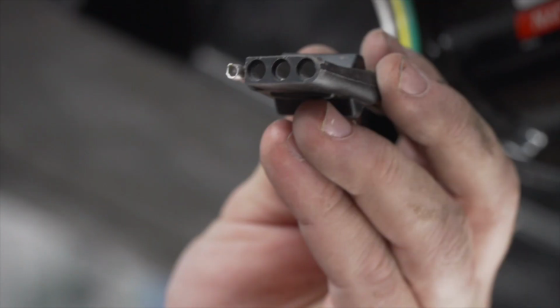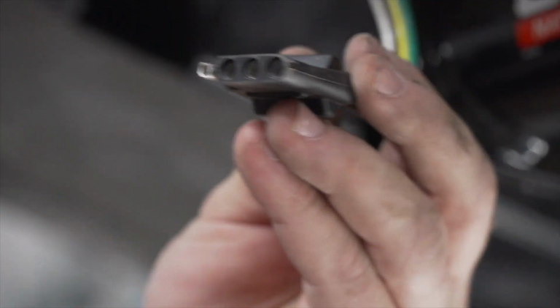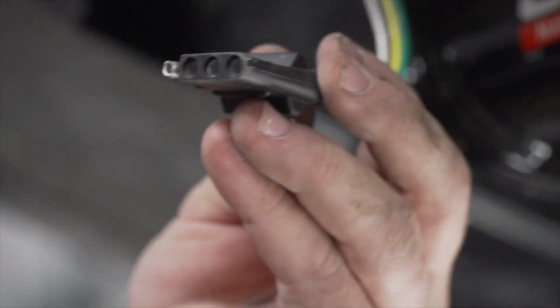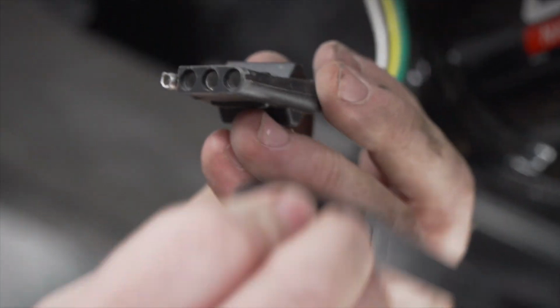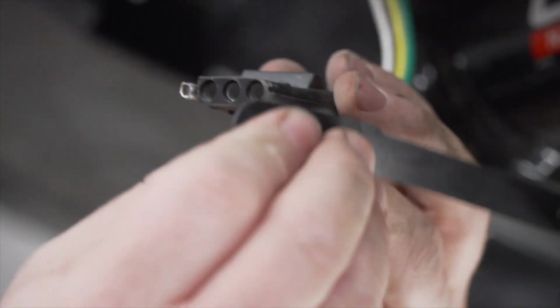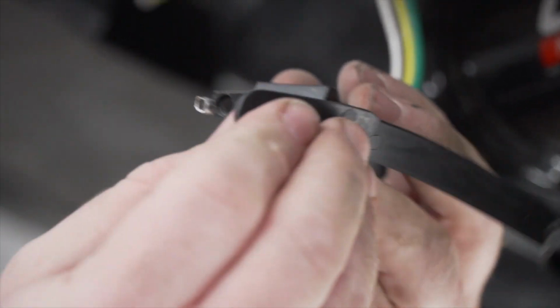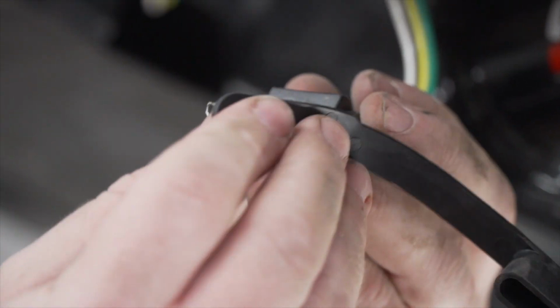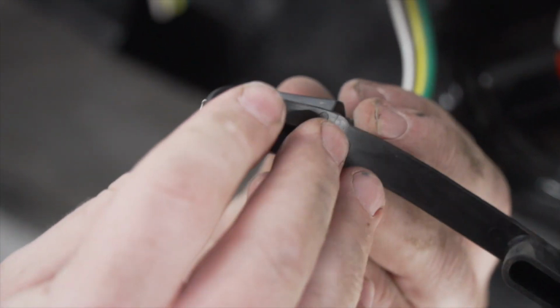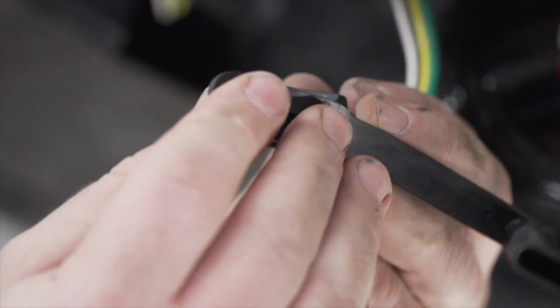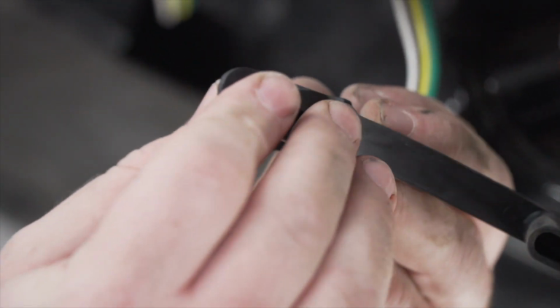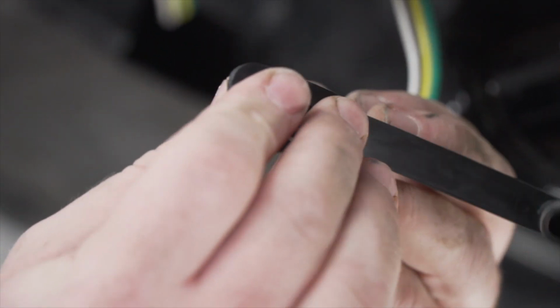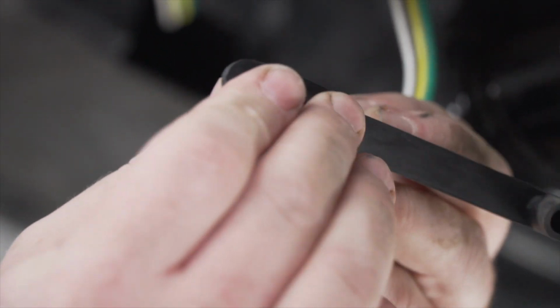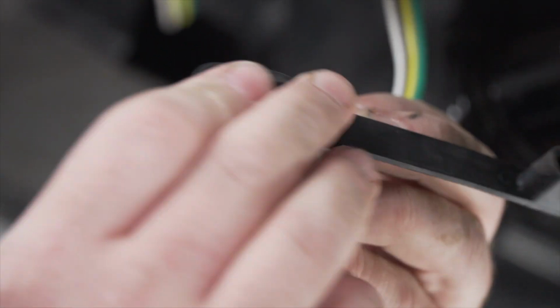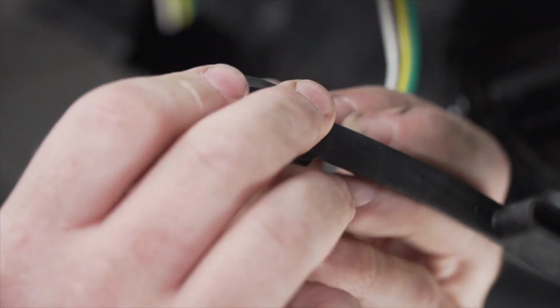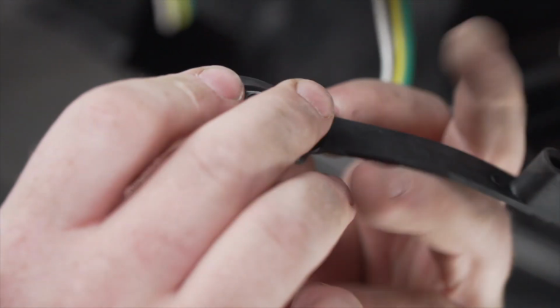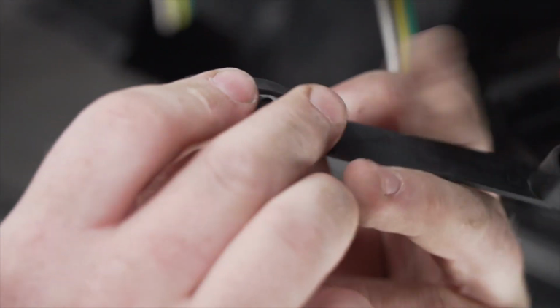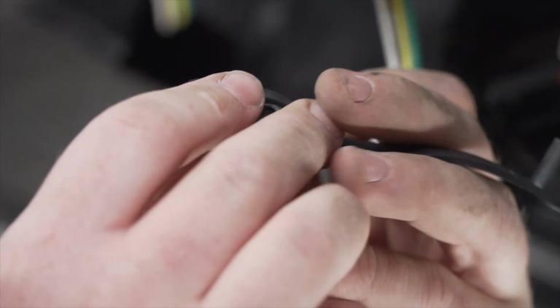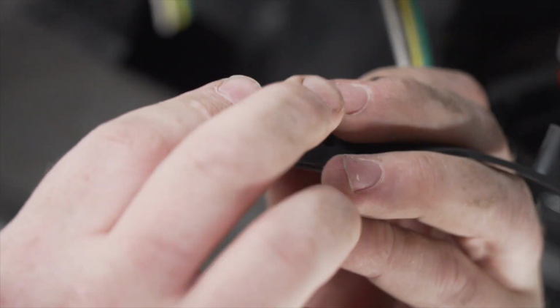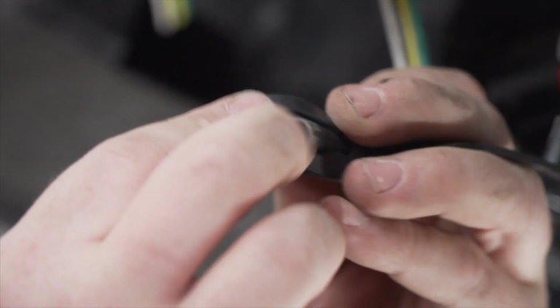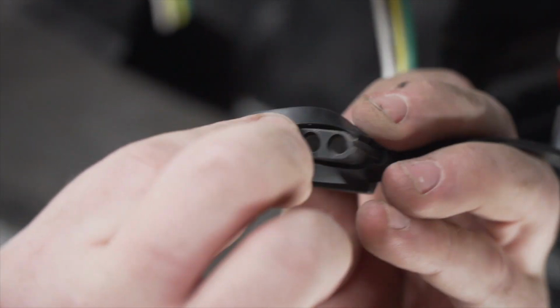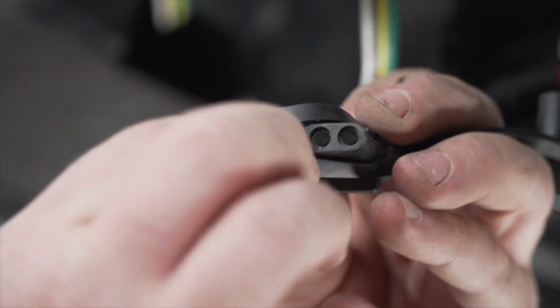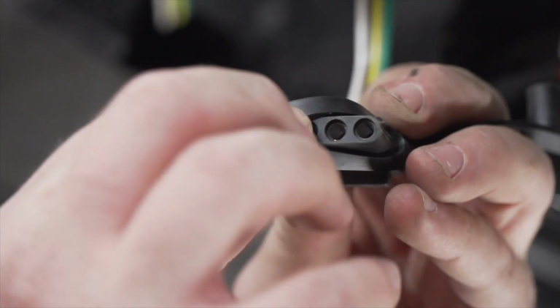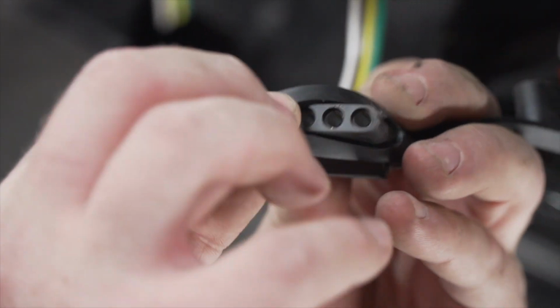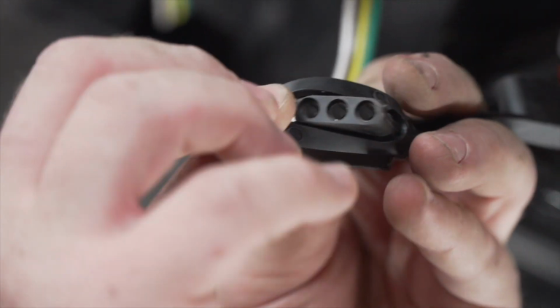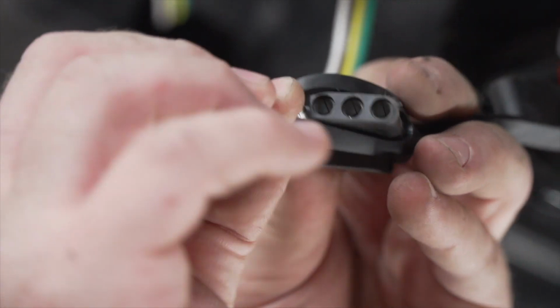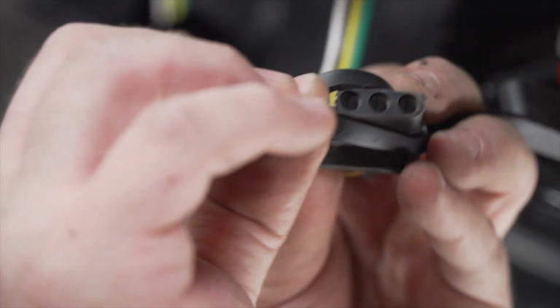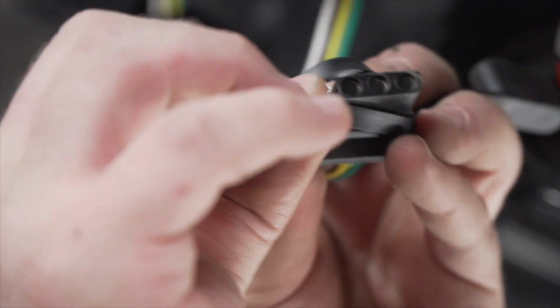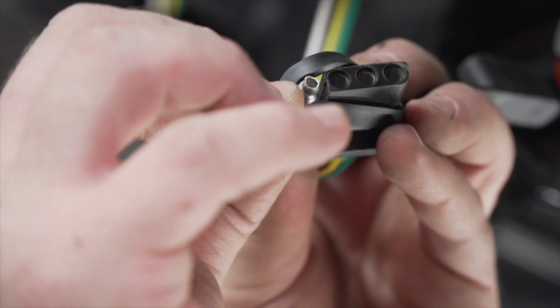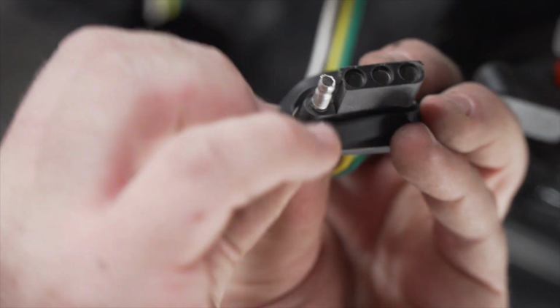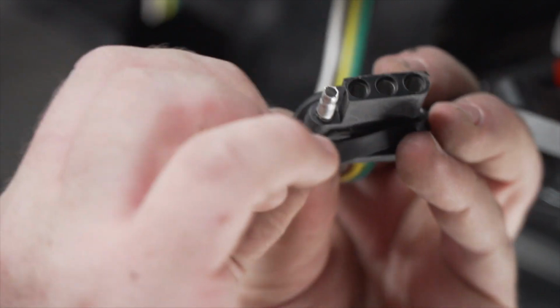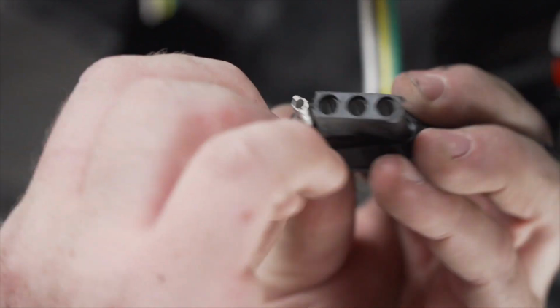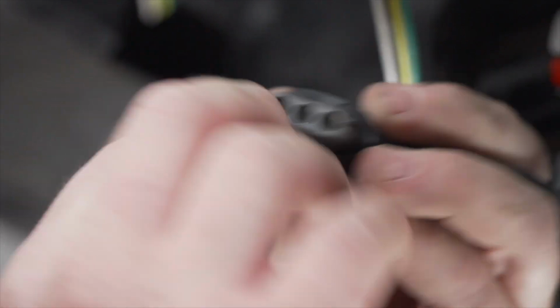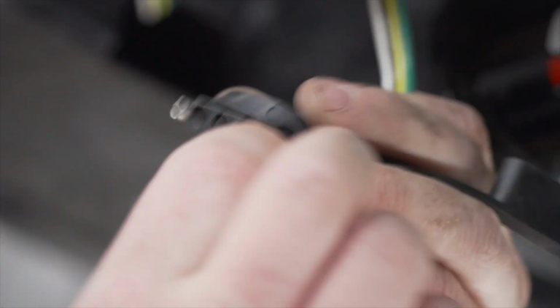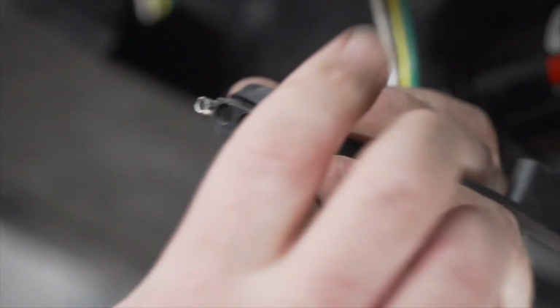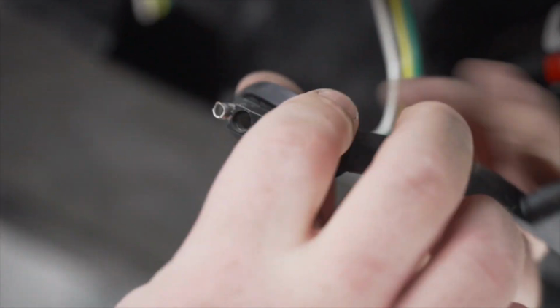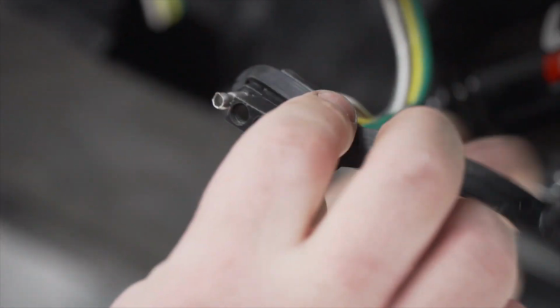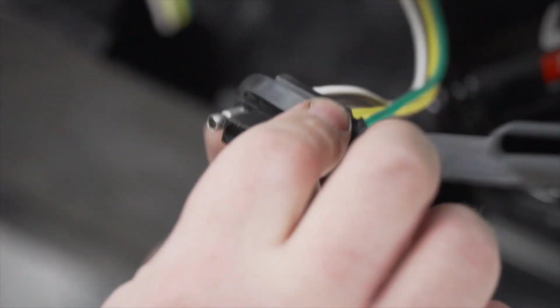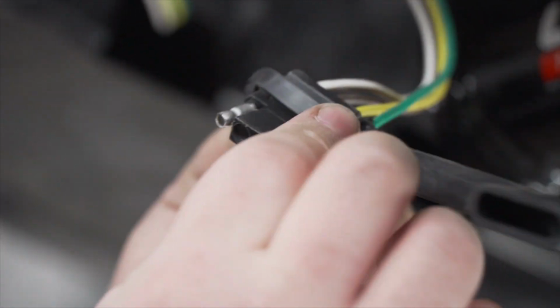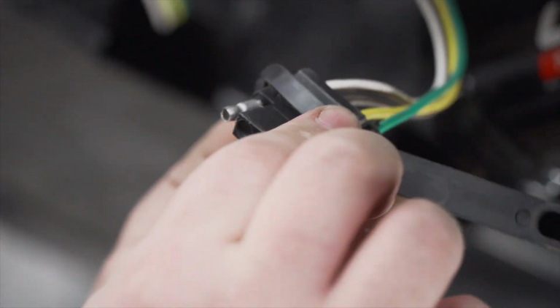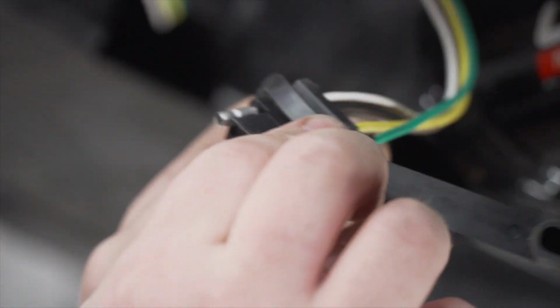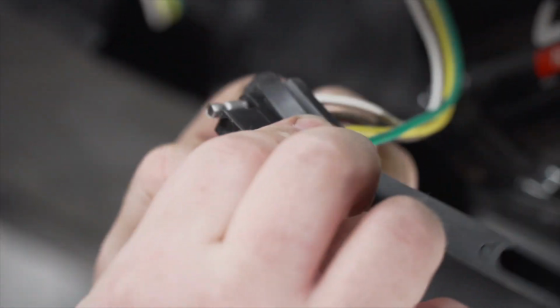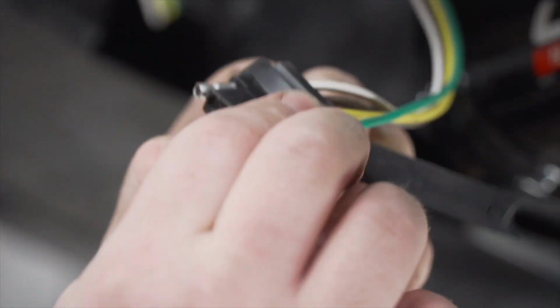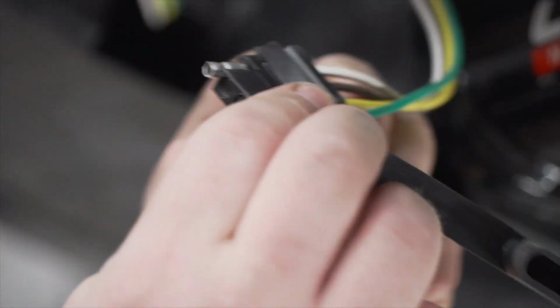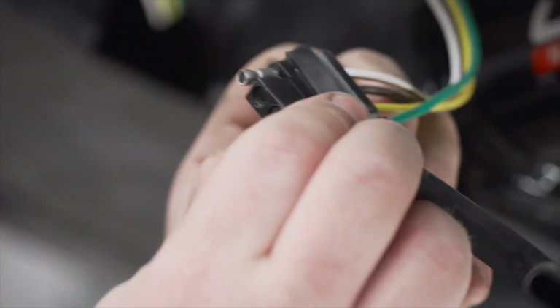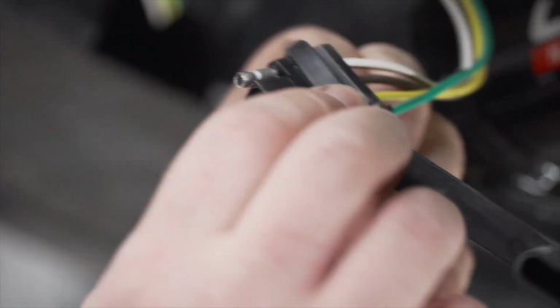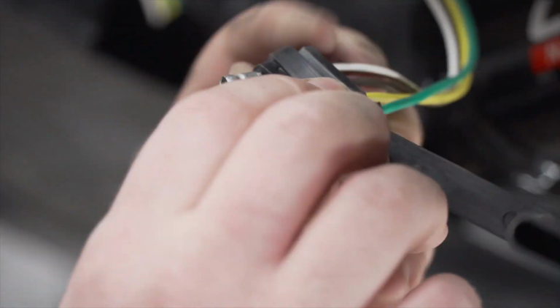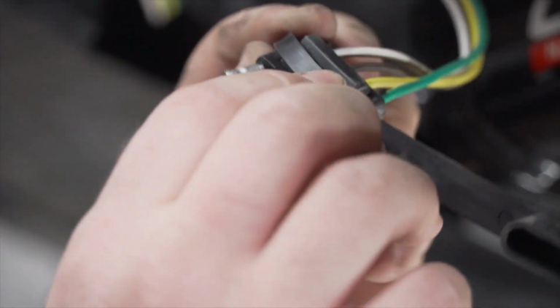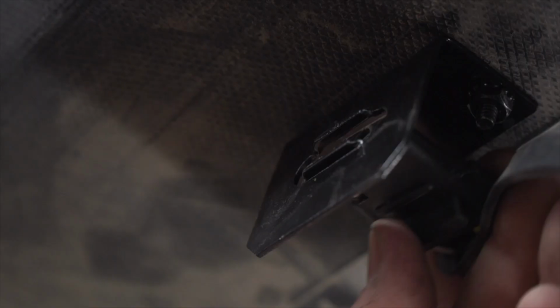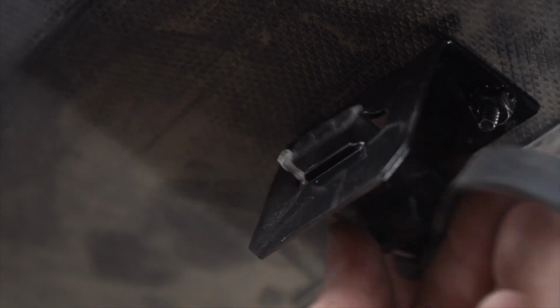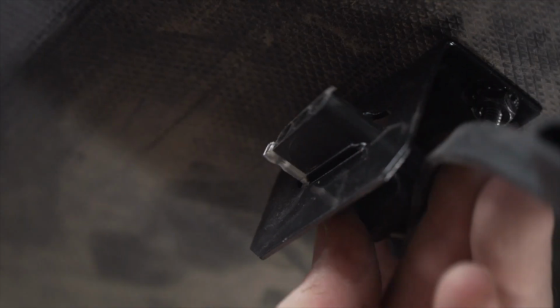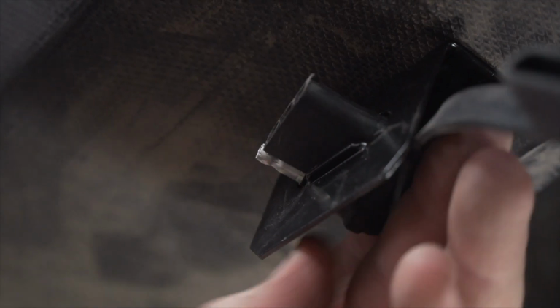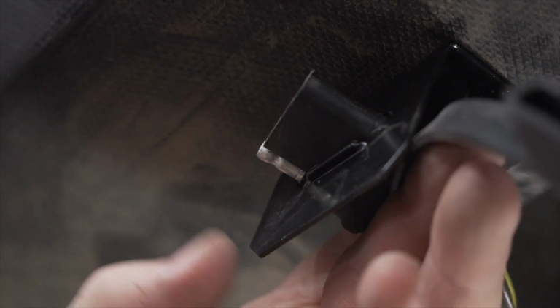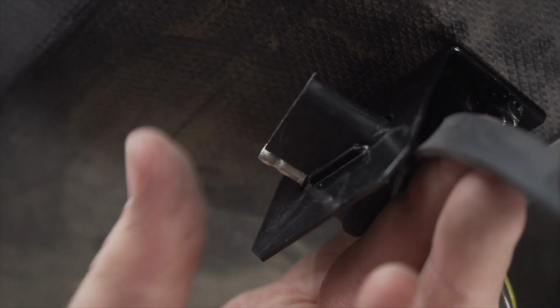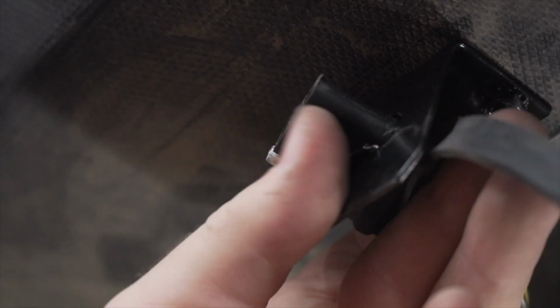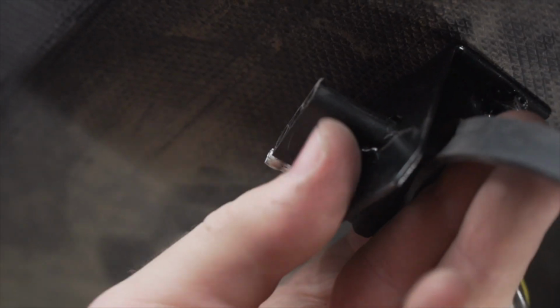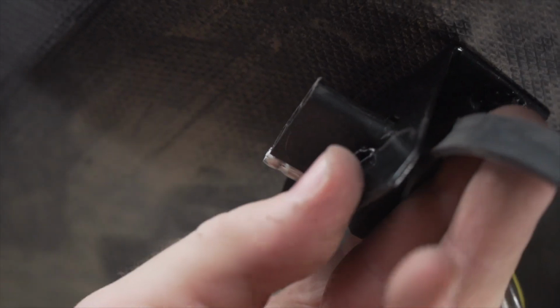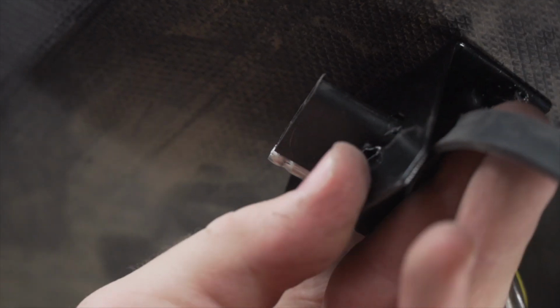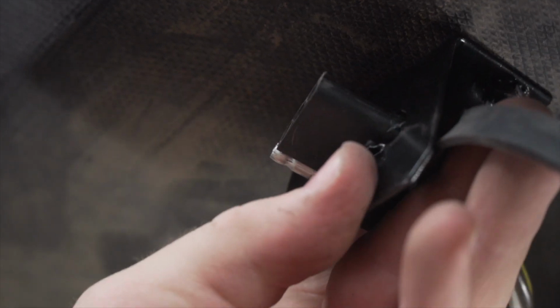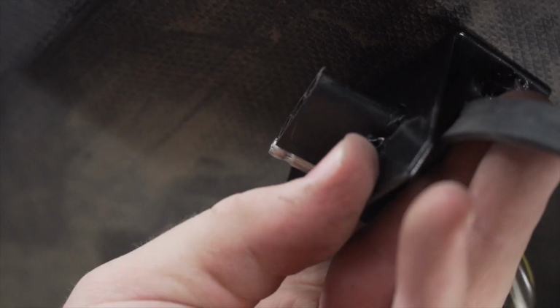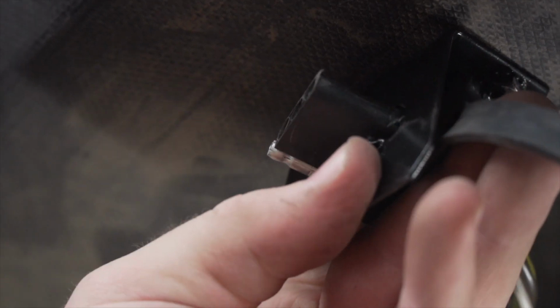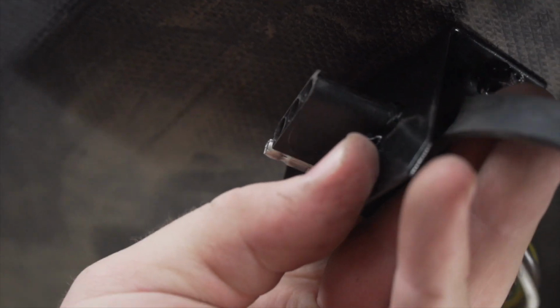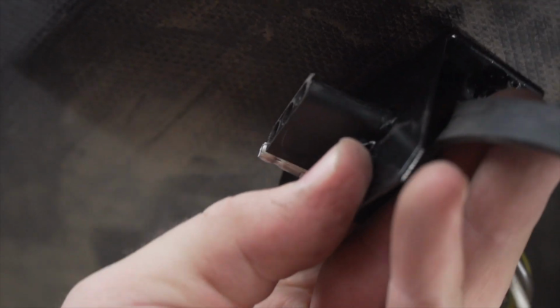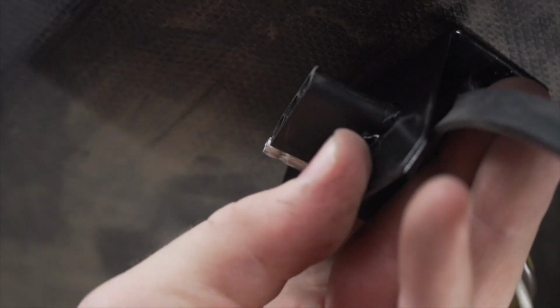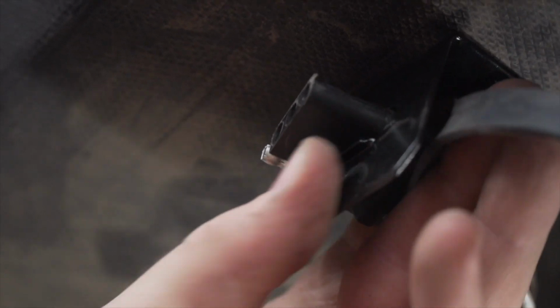Now we're going to place our dust cover onto our four-flat harness and then bring it through our bracket.